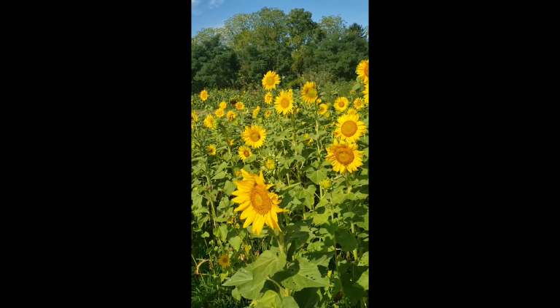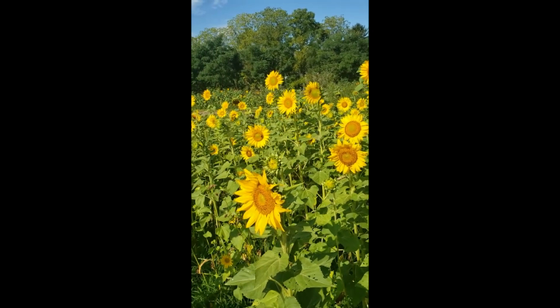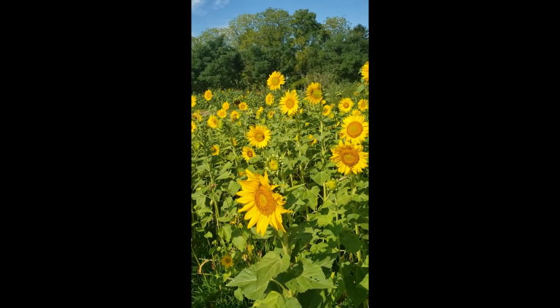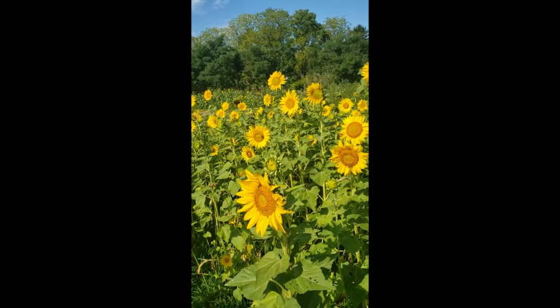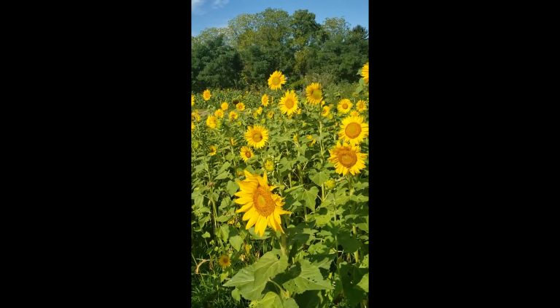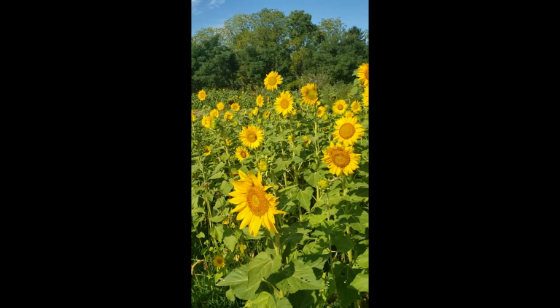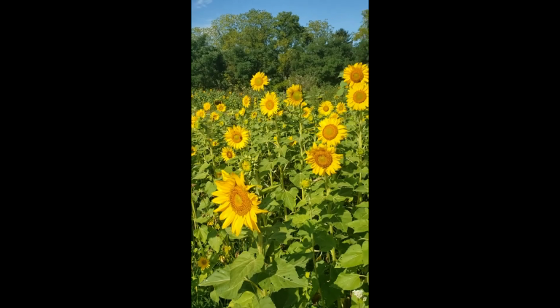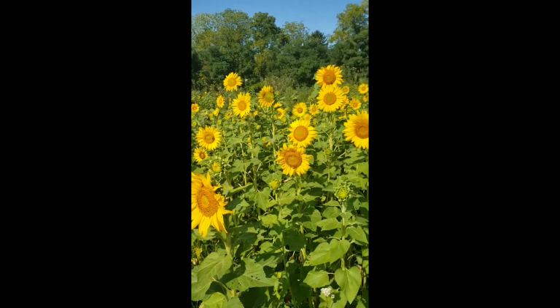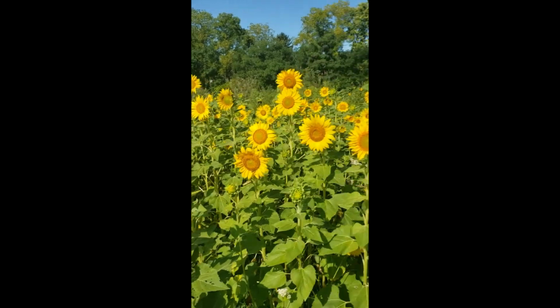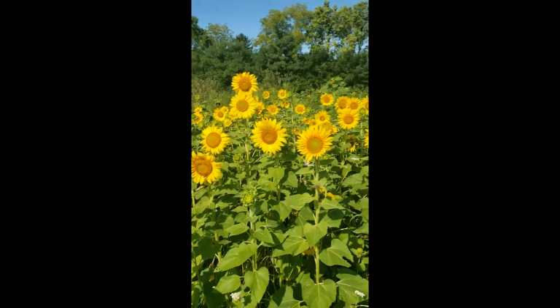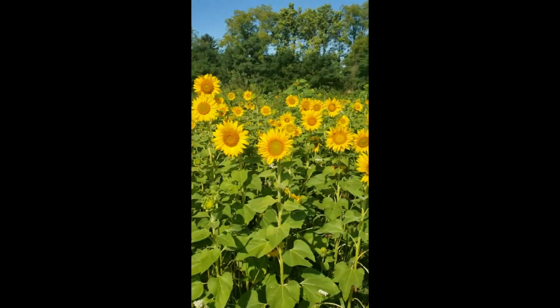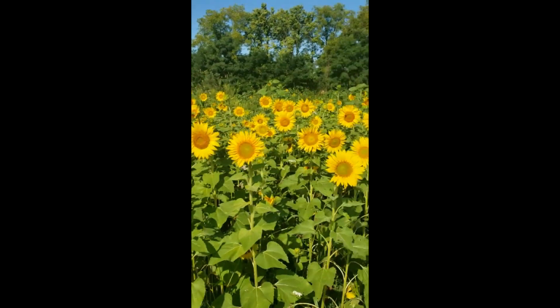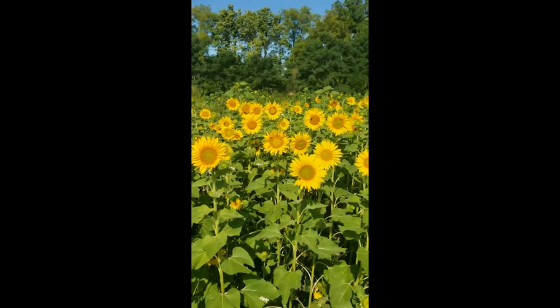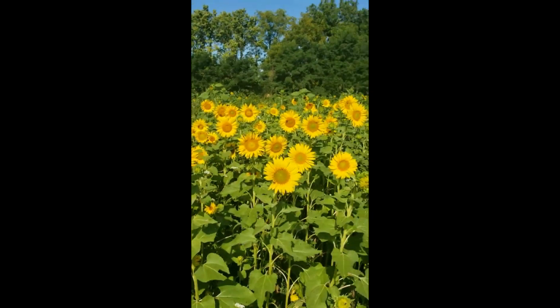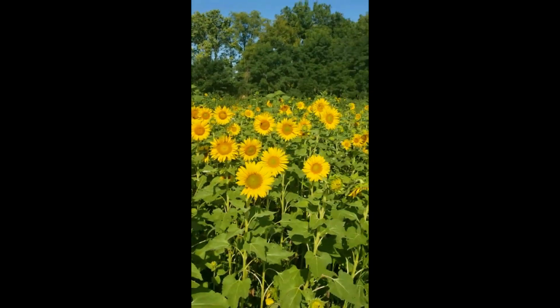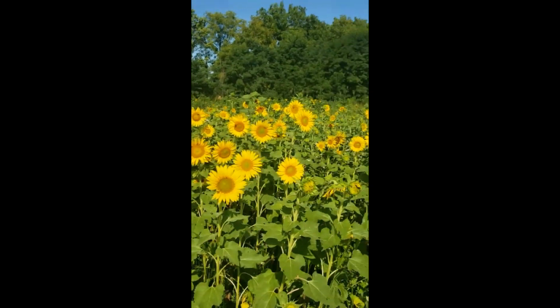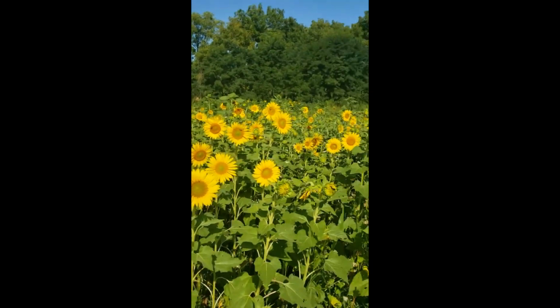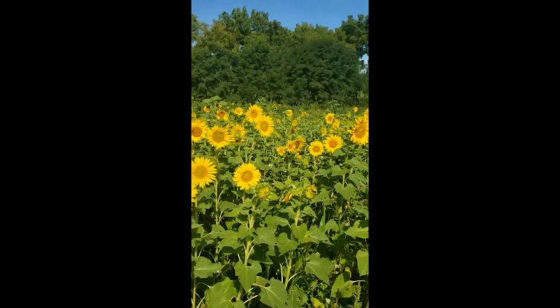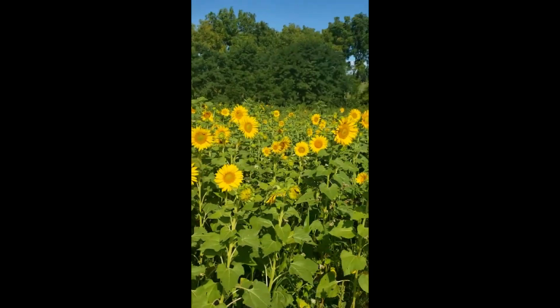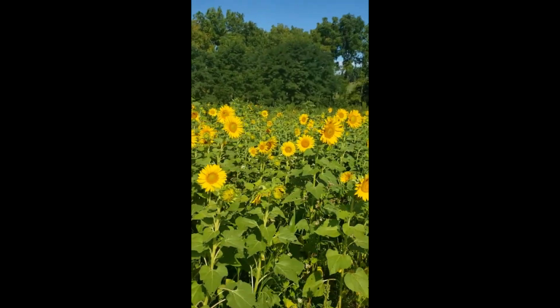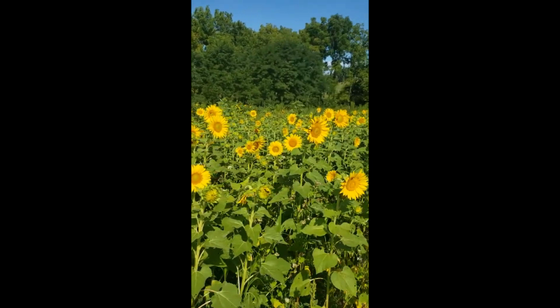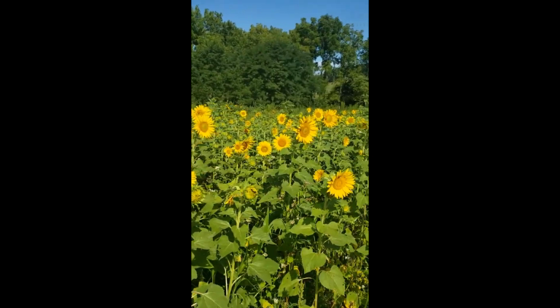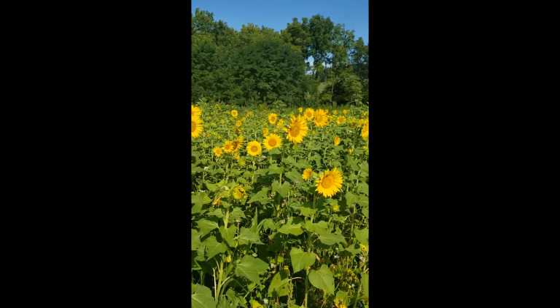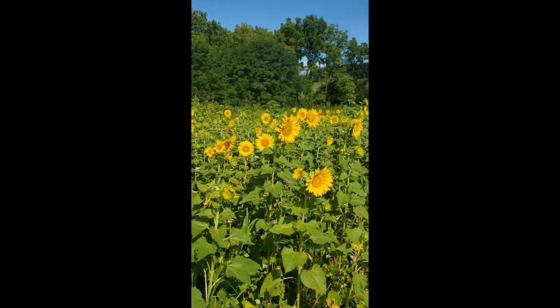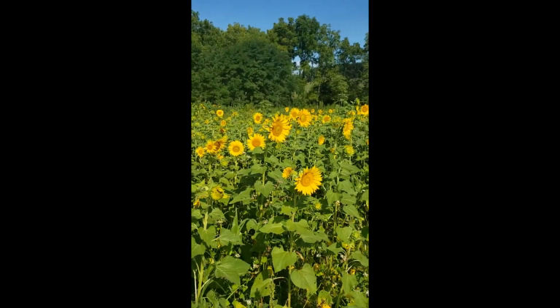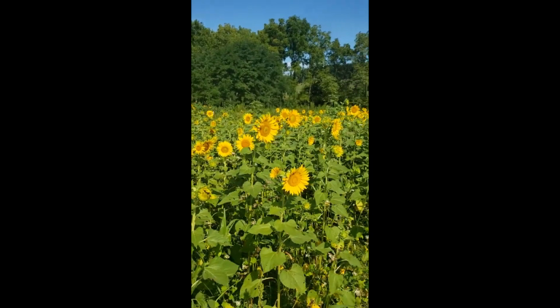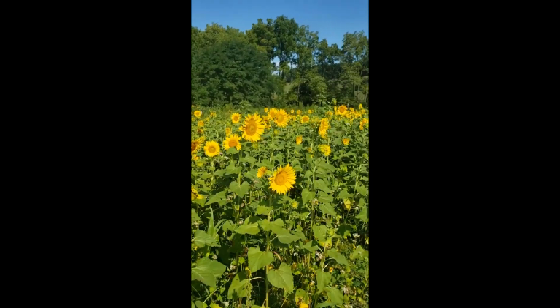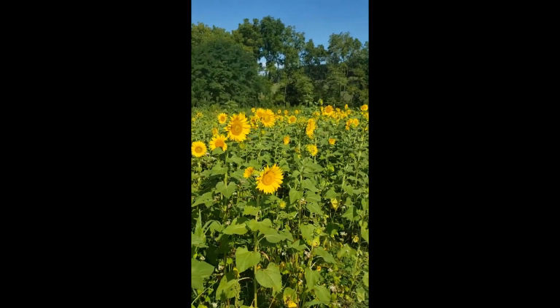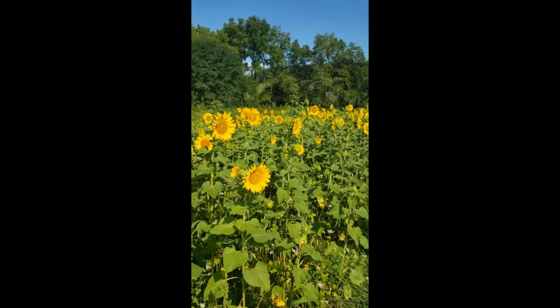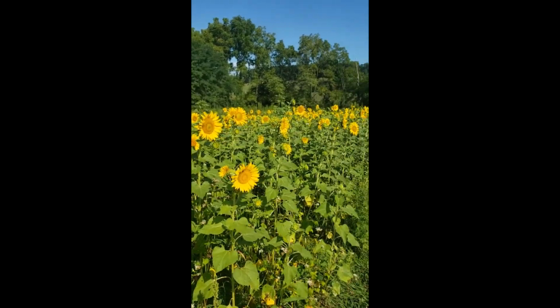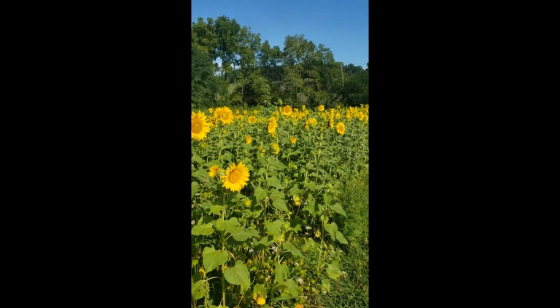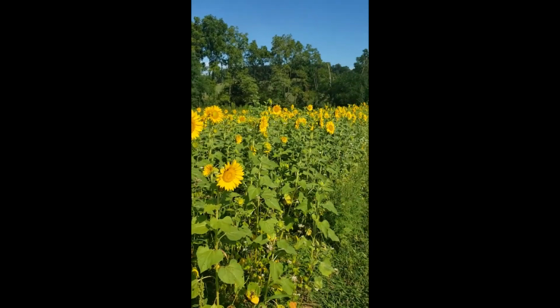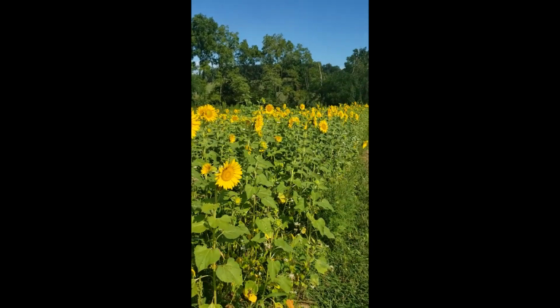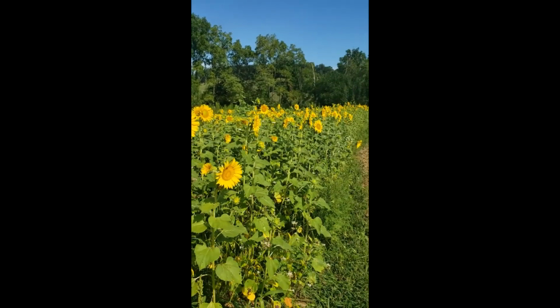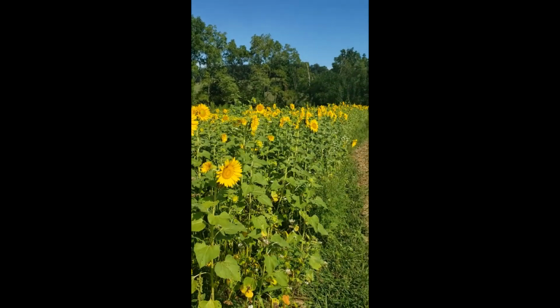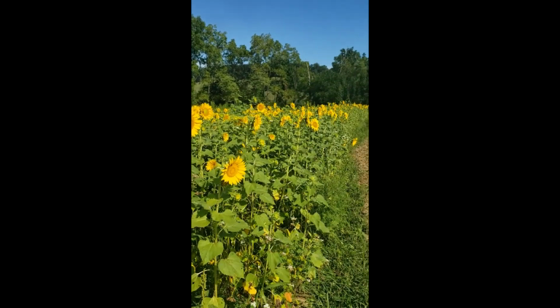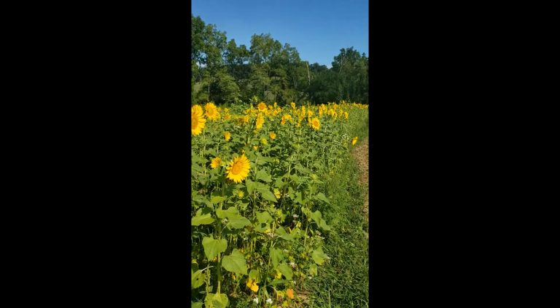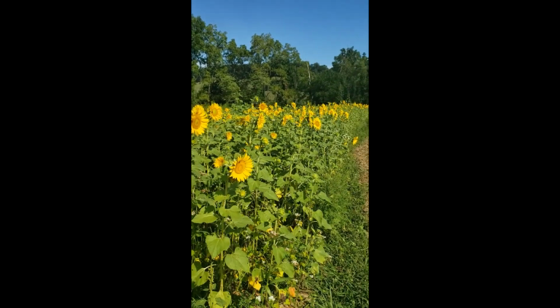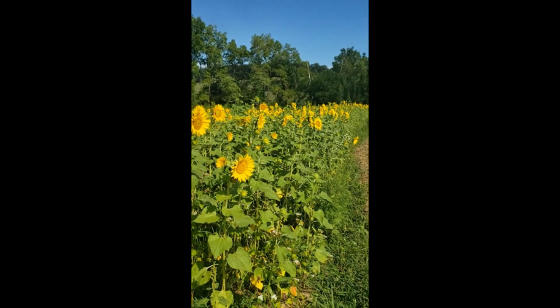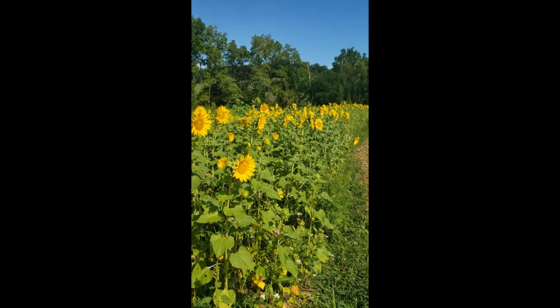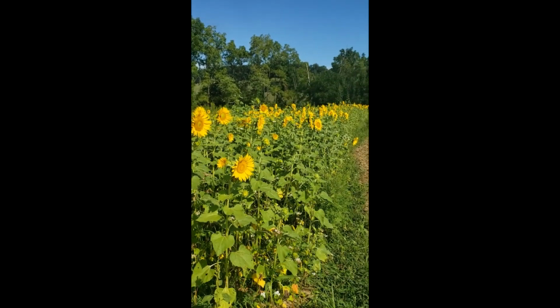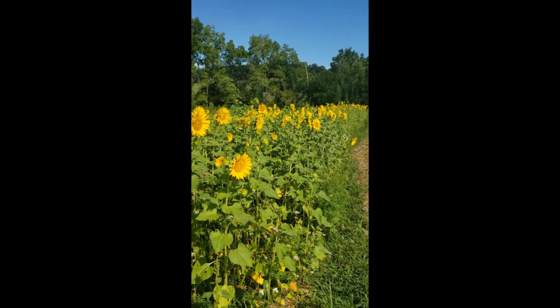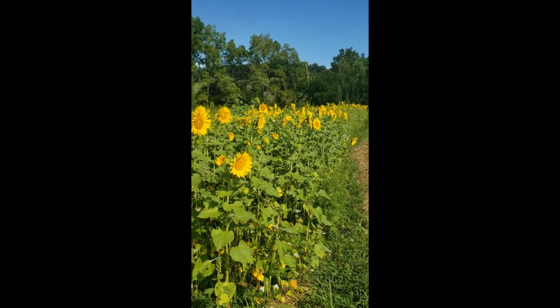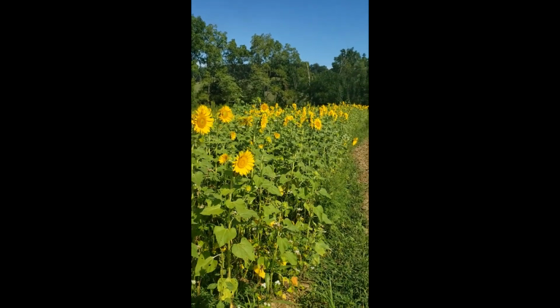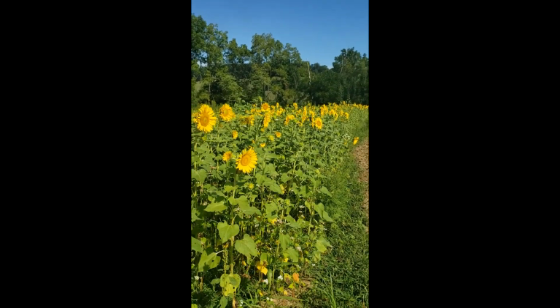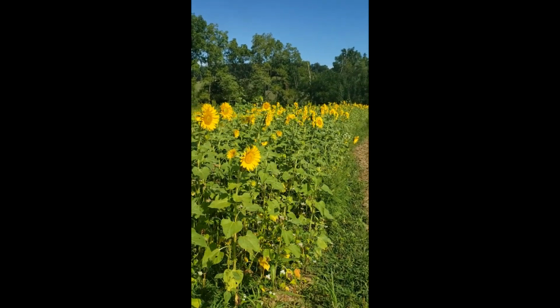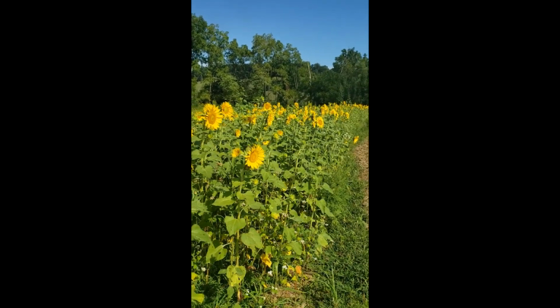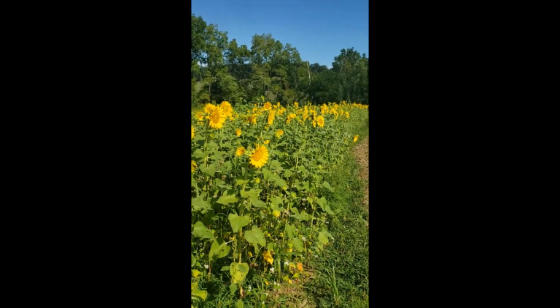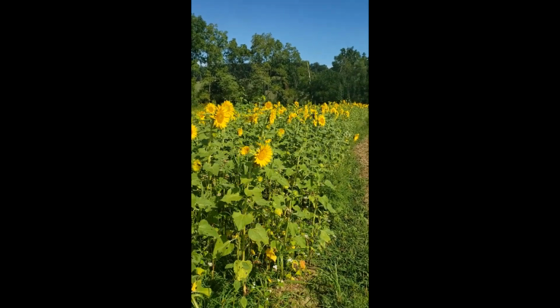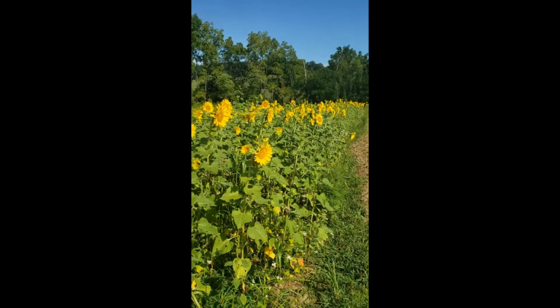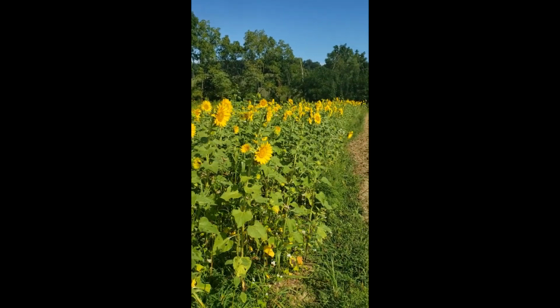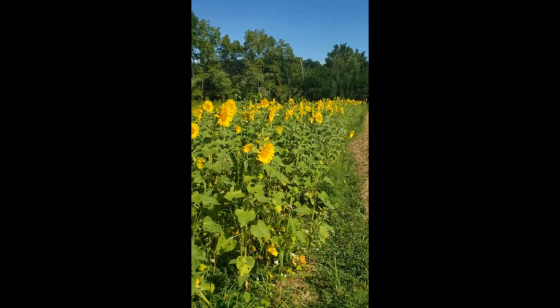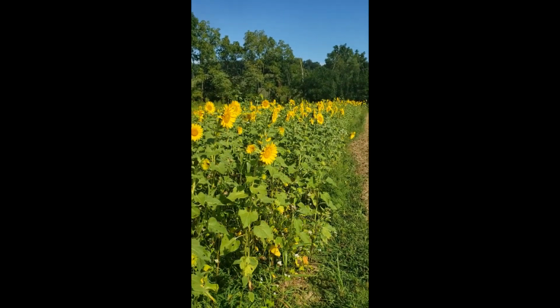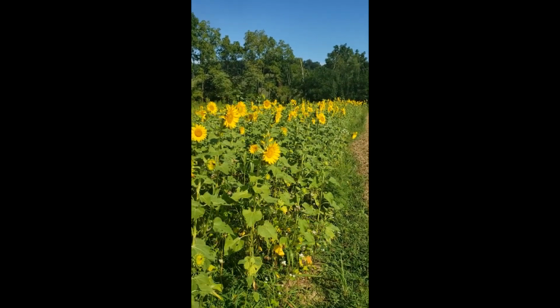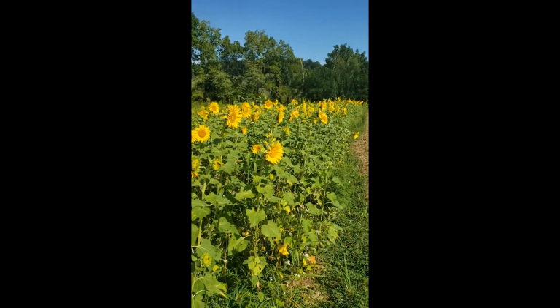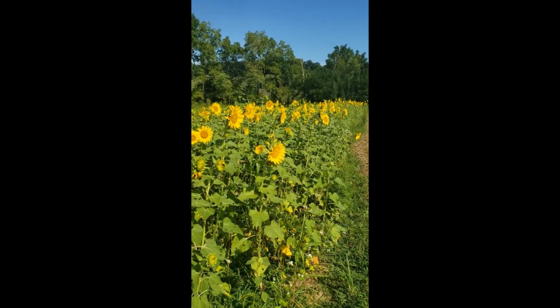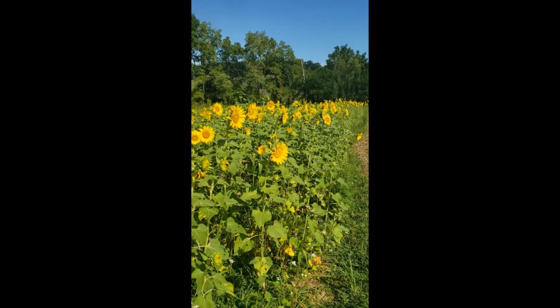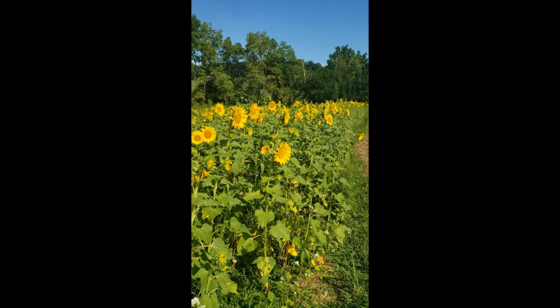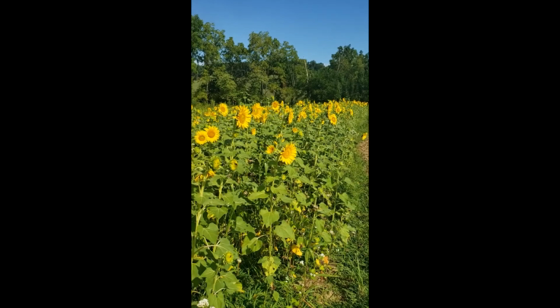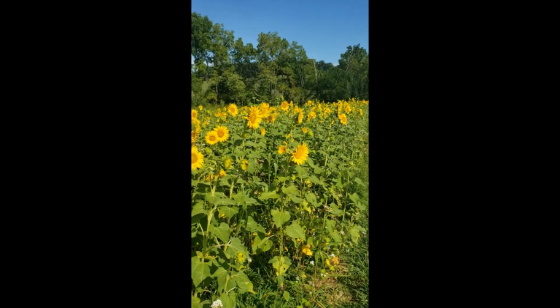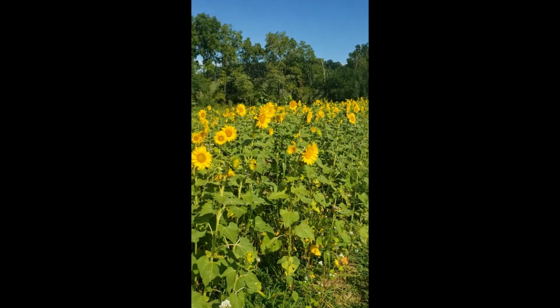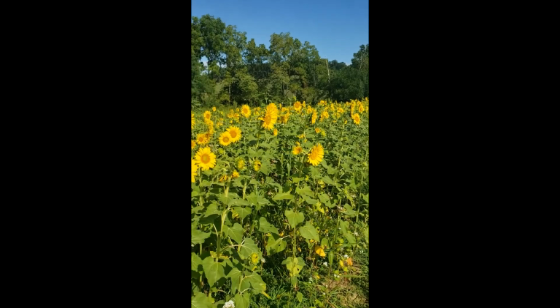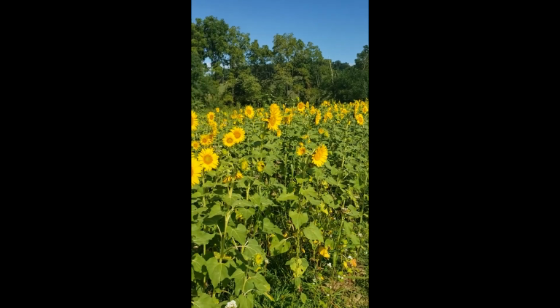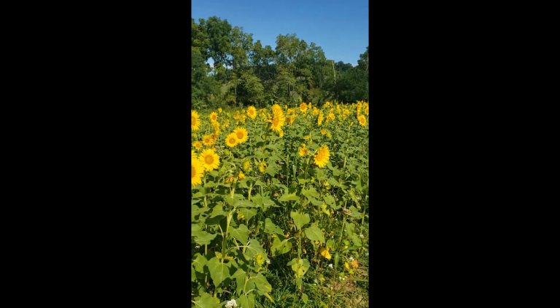I hope you enjoyed the sunflowers and the beautiful sunshine today. Have a great day — happy growing!